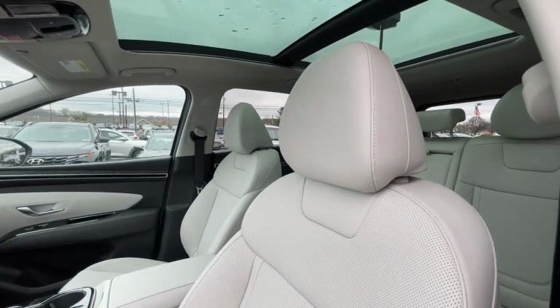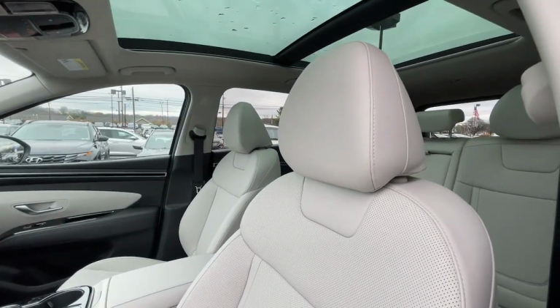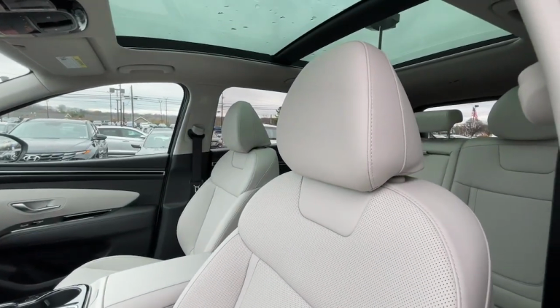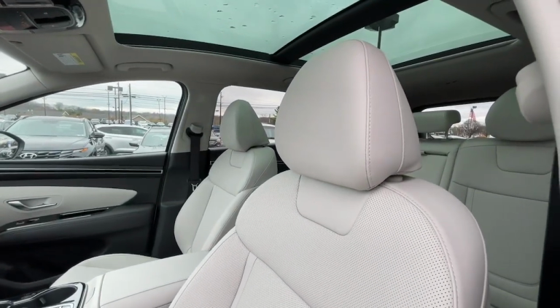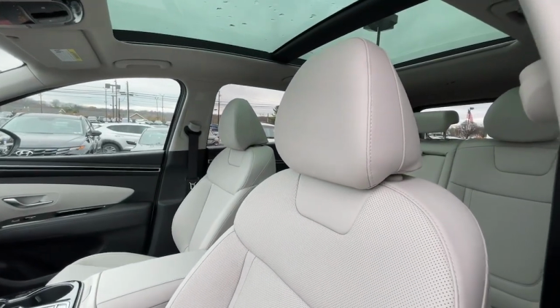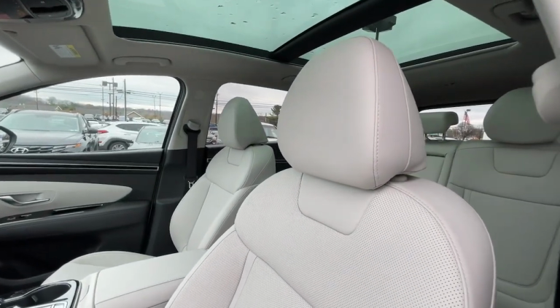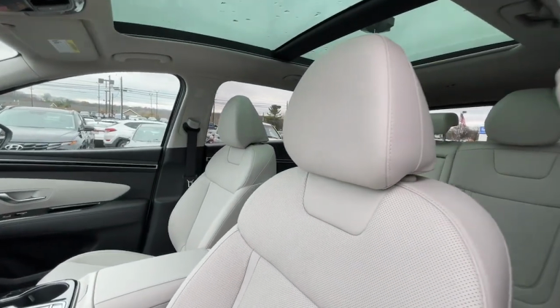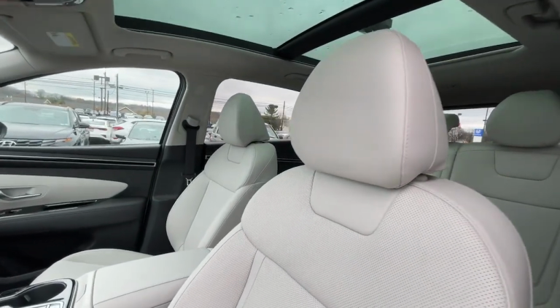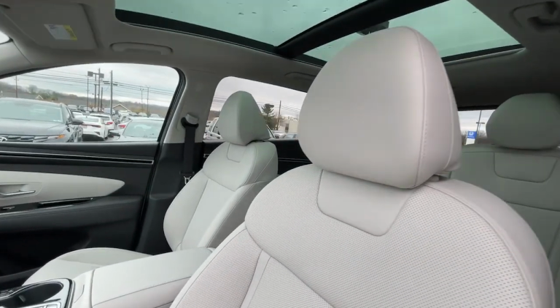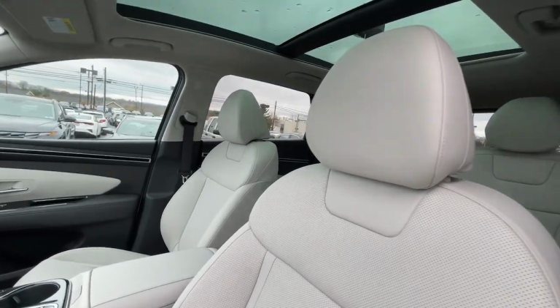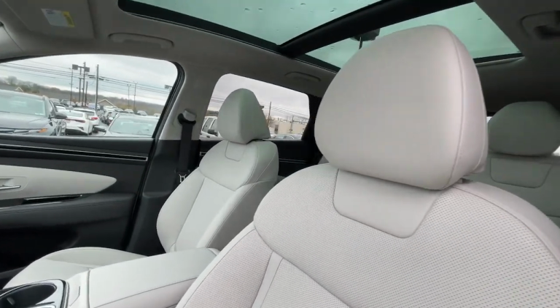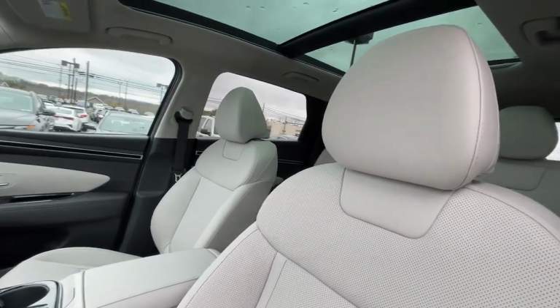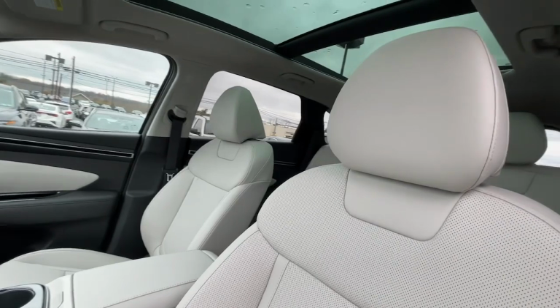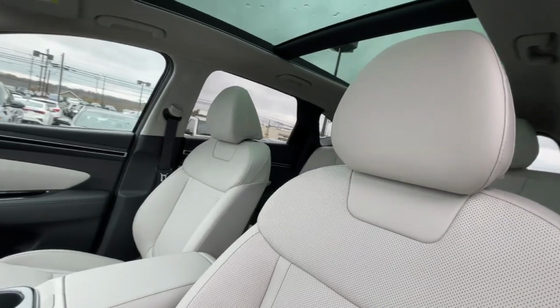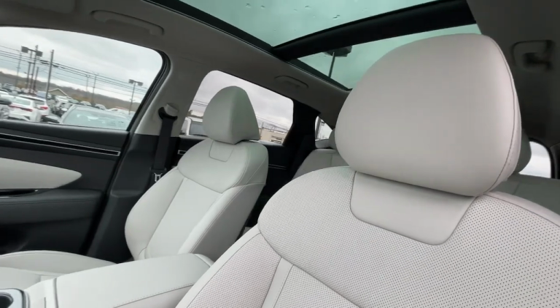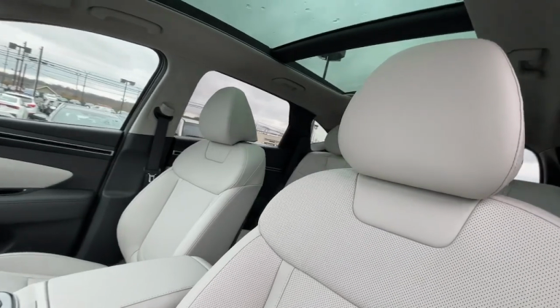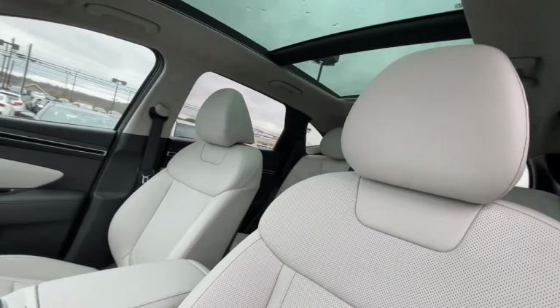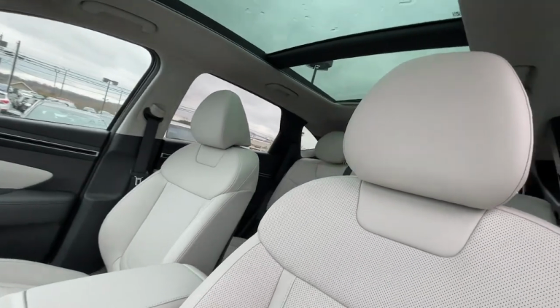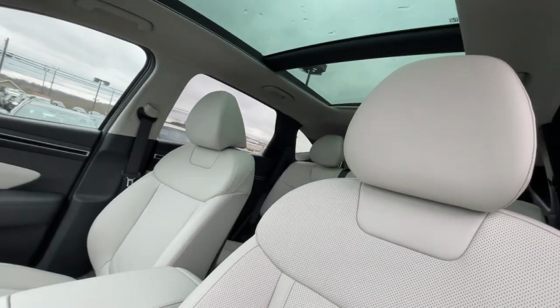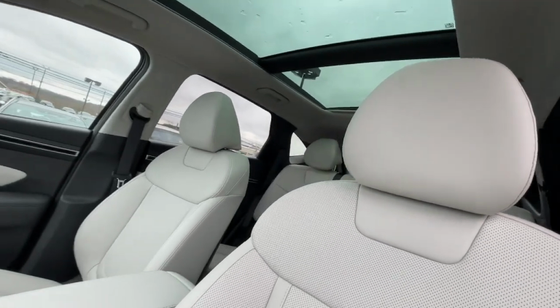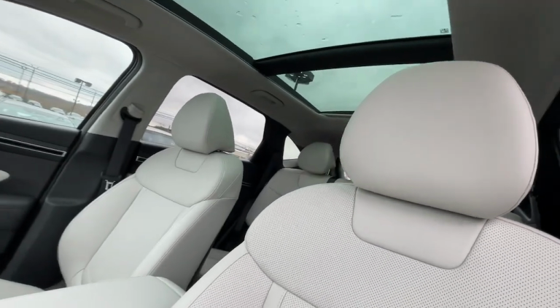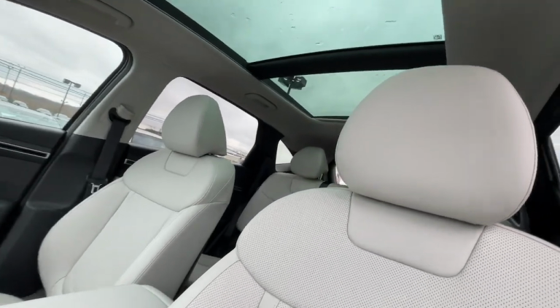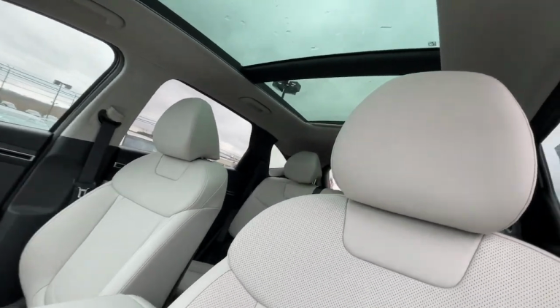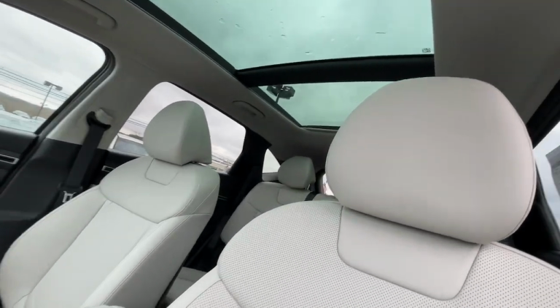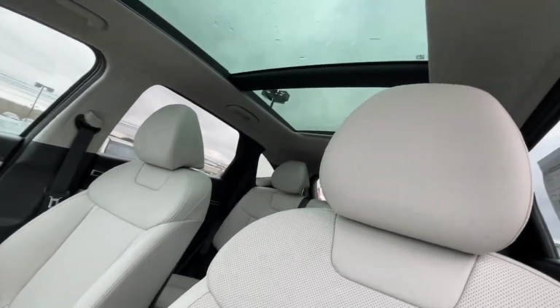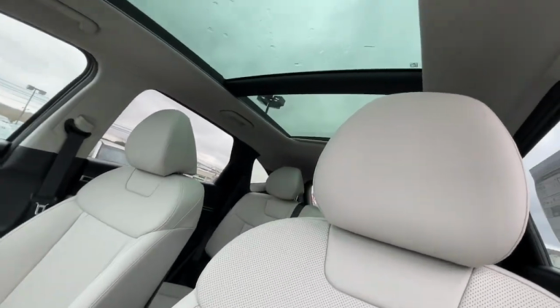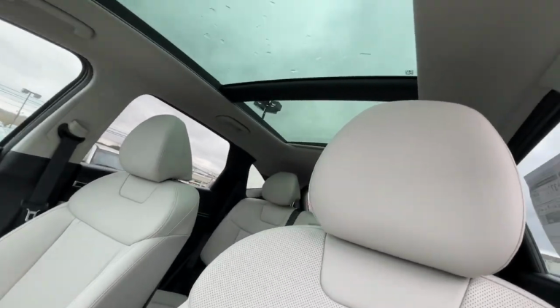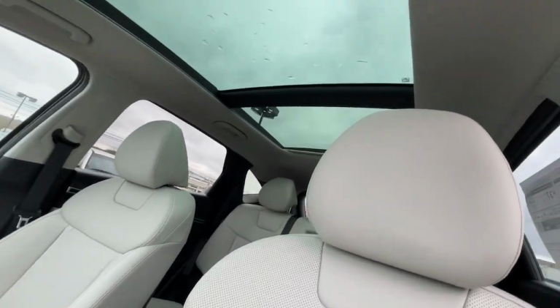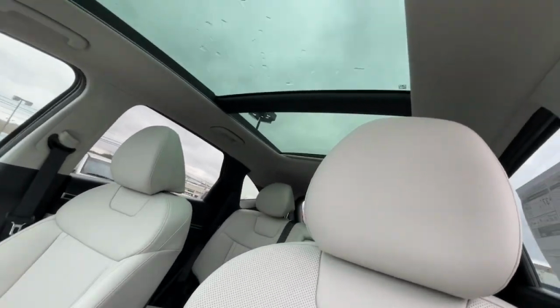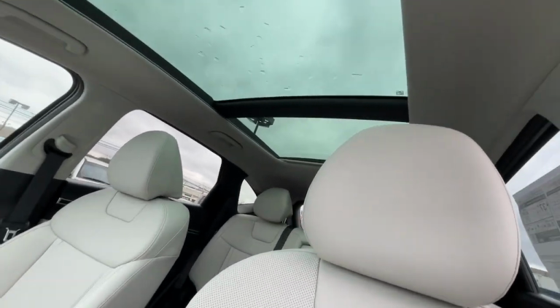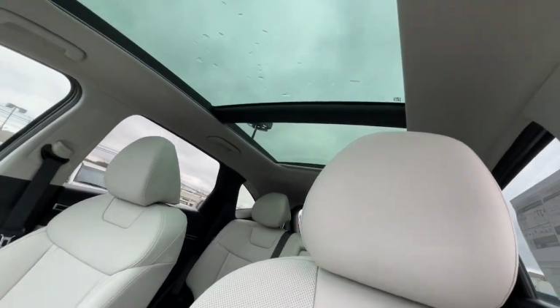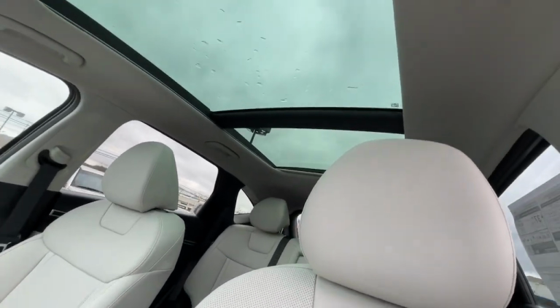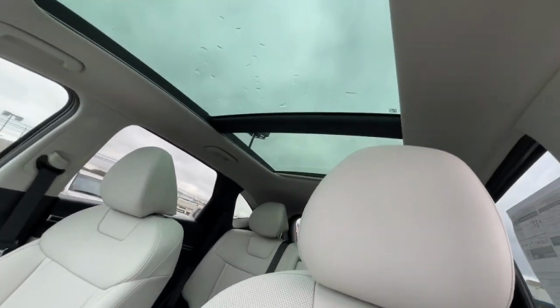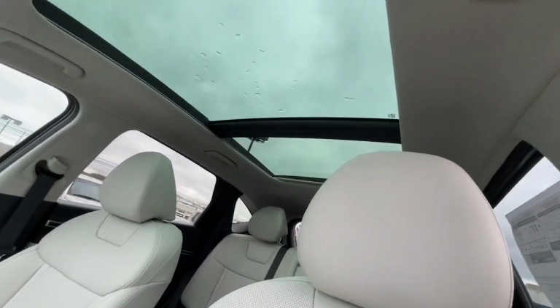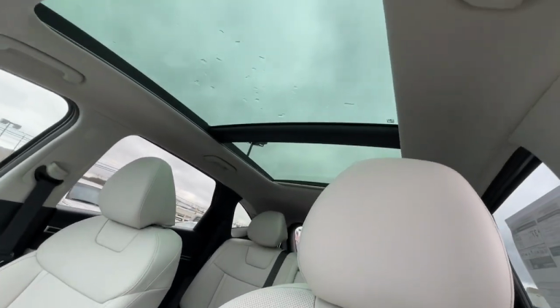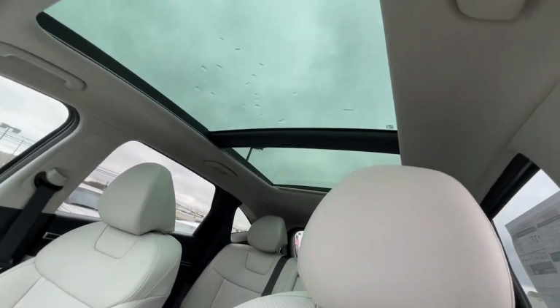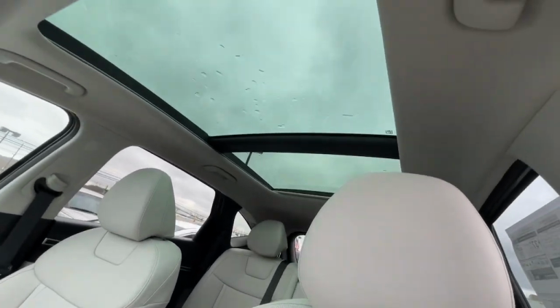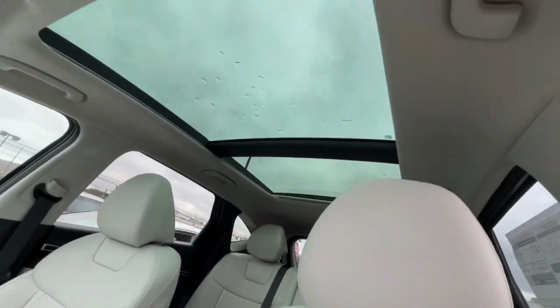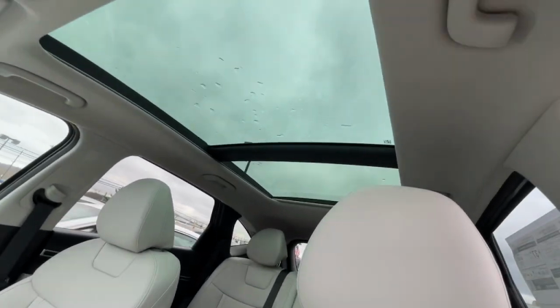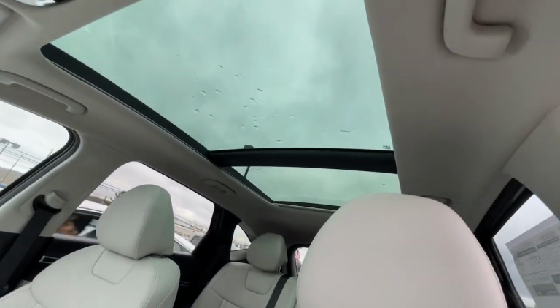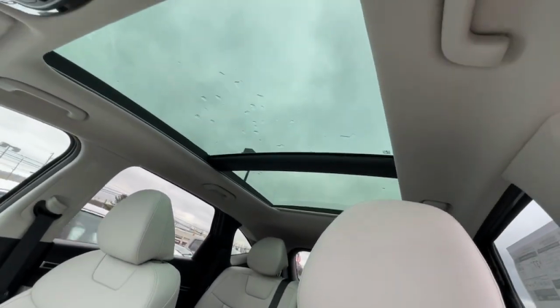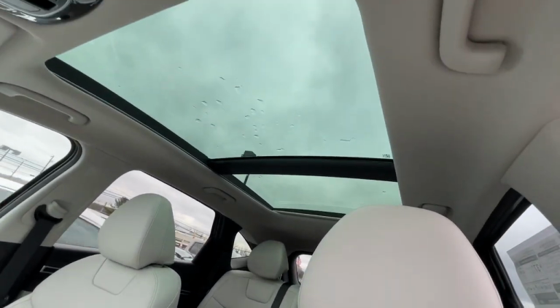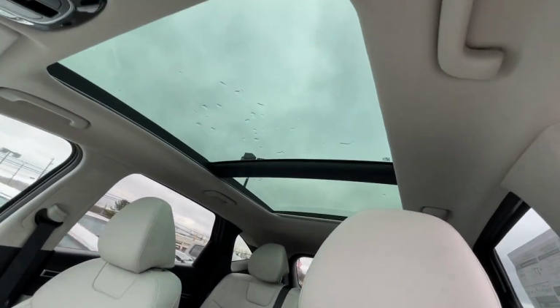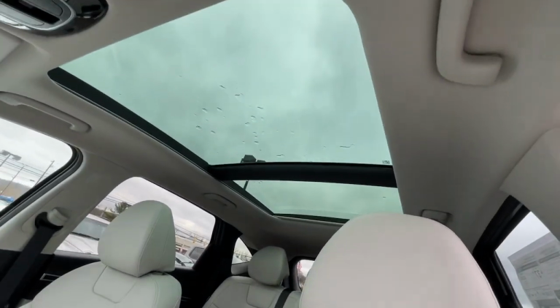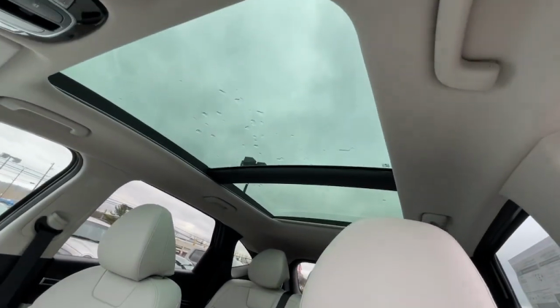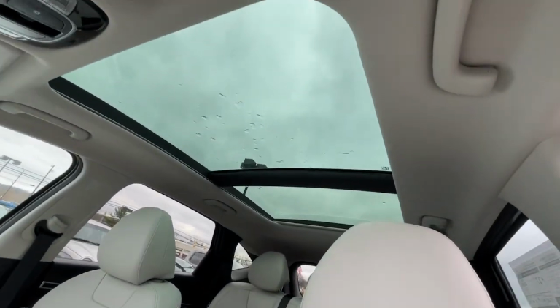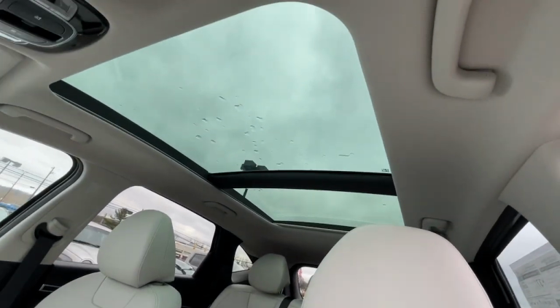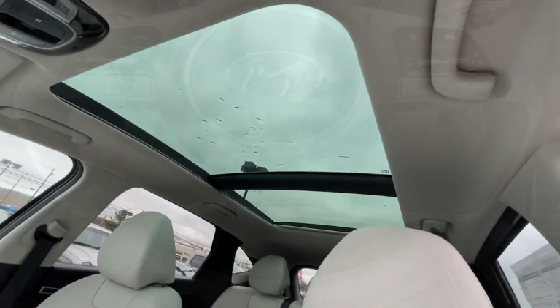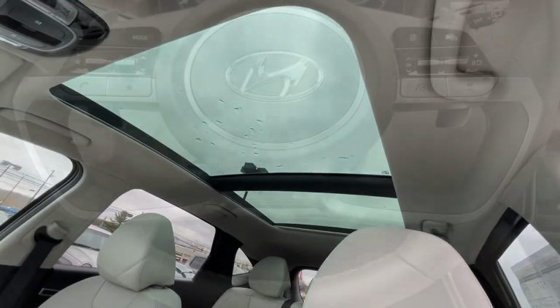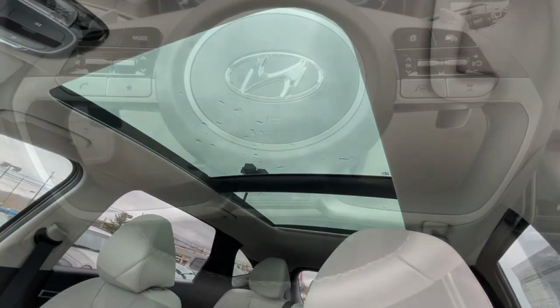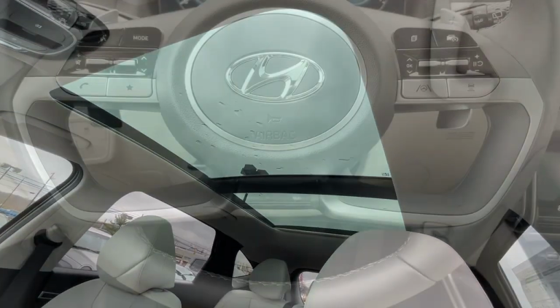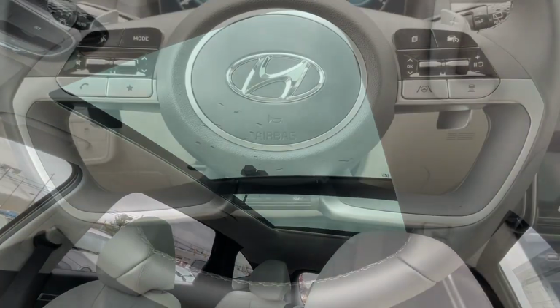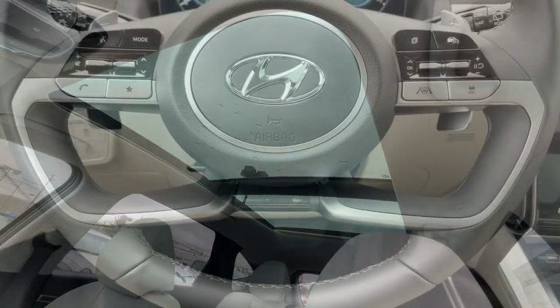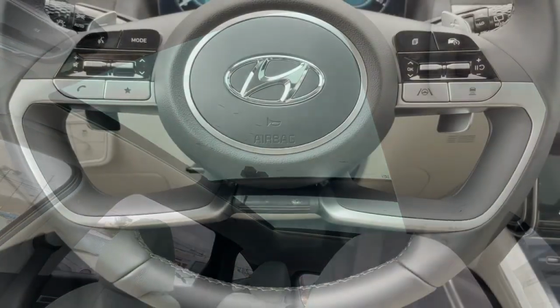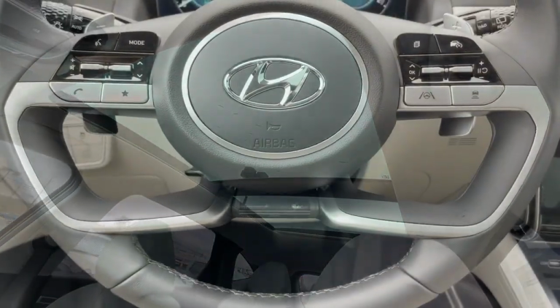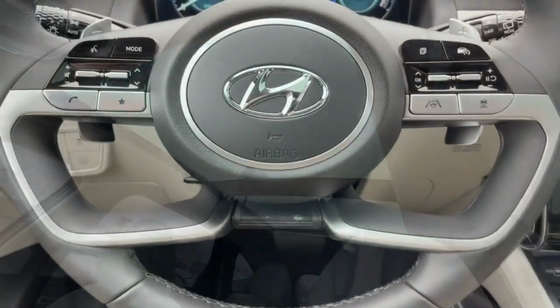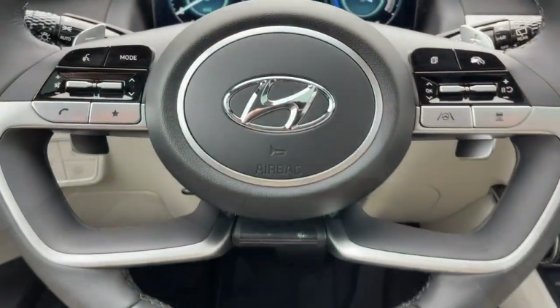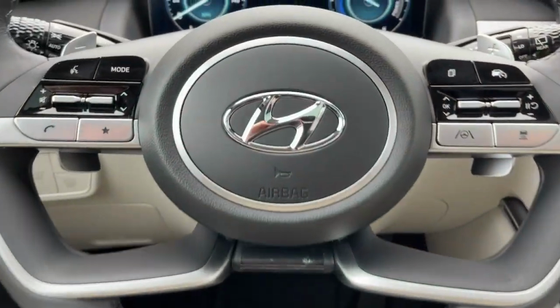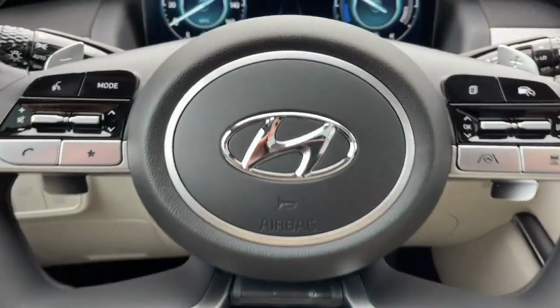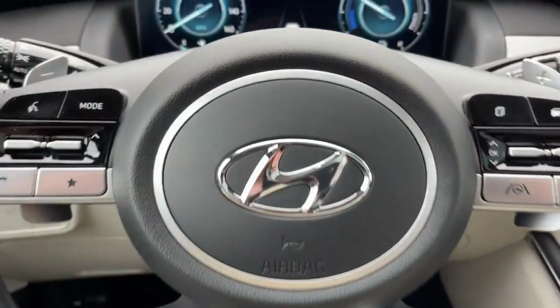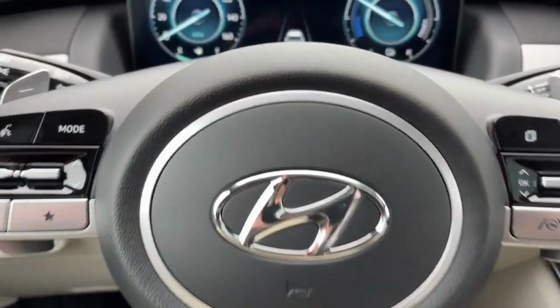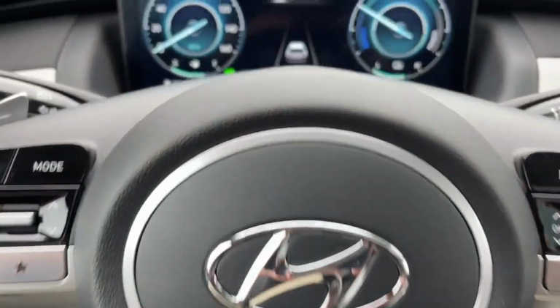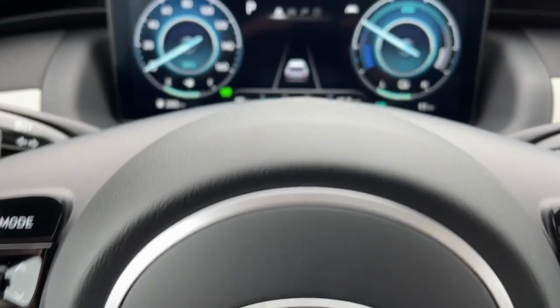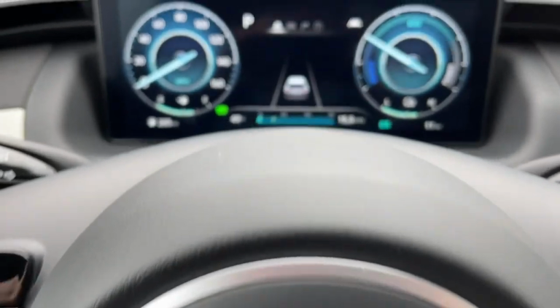Keyless entry, navigation system, hands-free liftgate, satellite radio, adaptive cruise control.